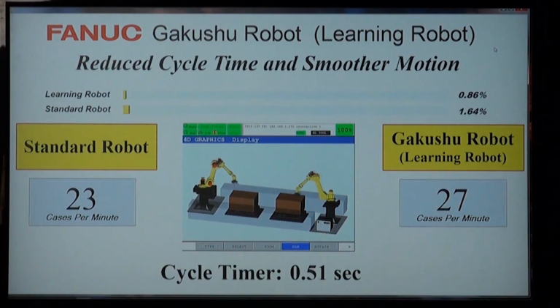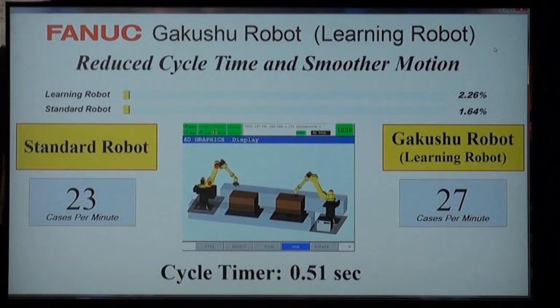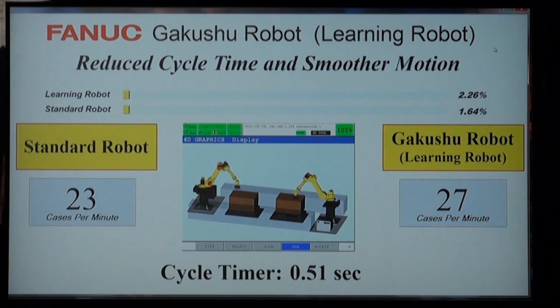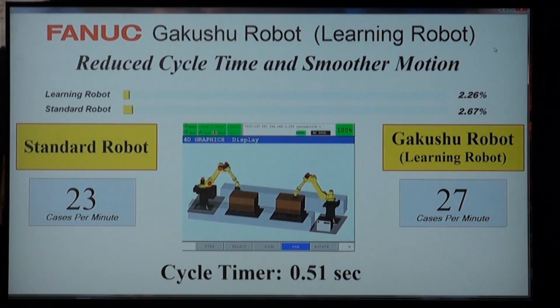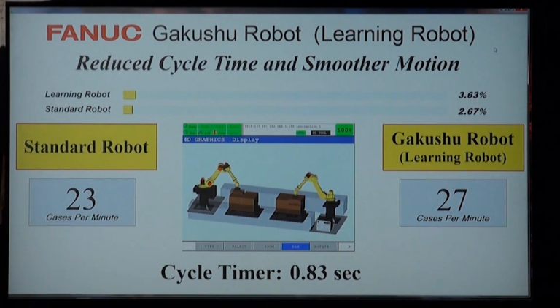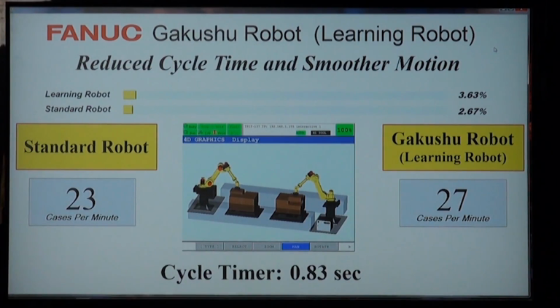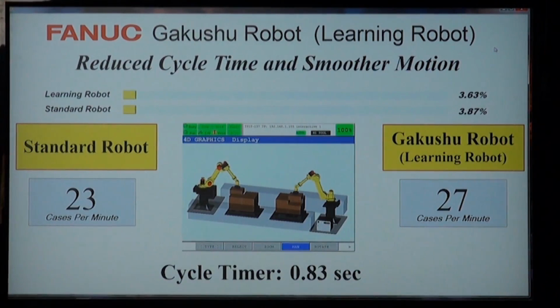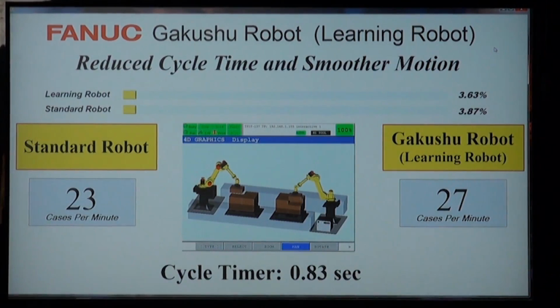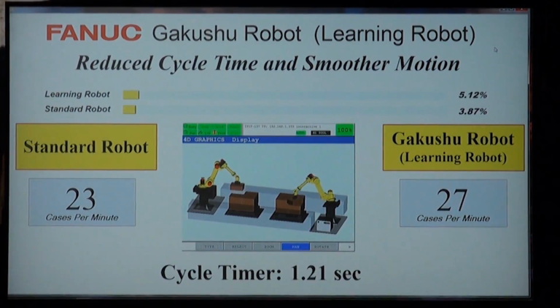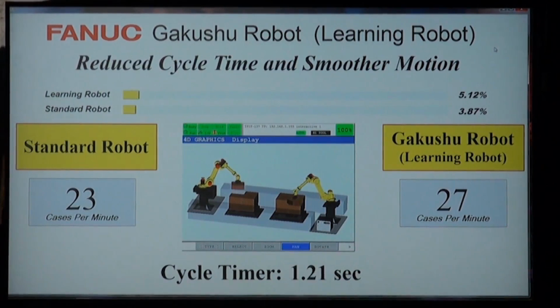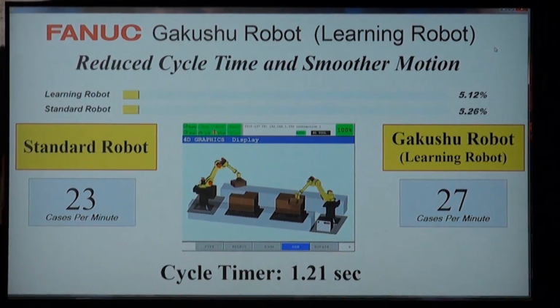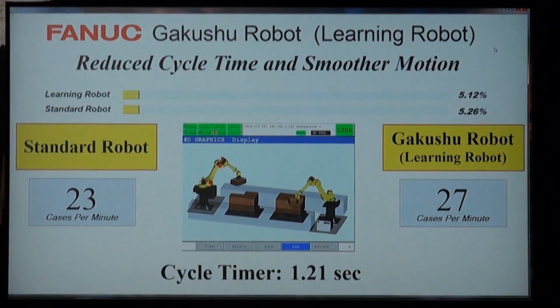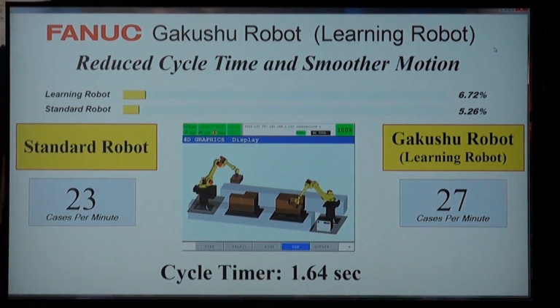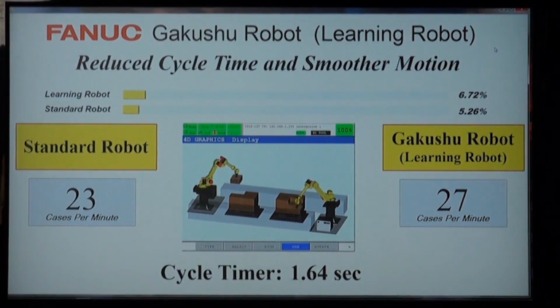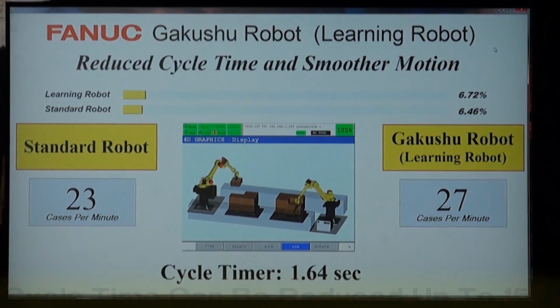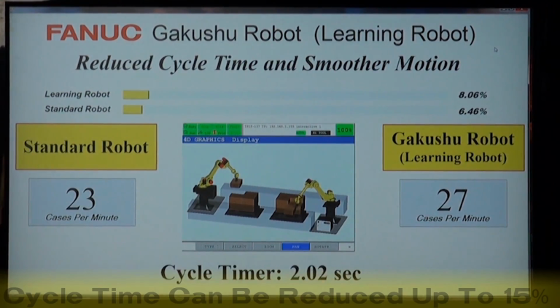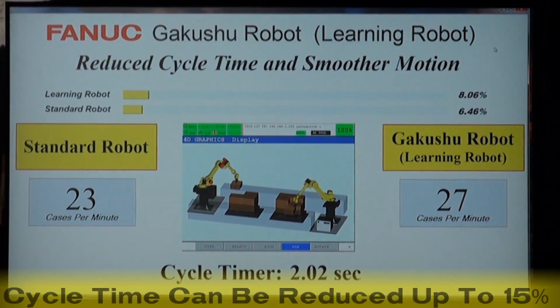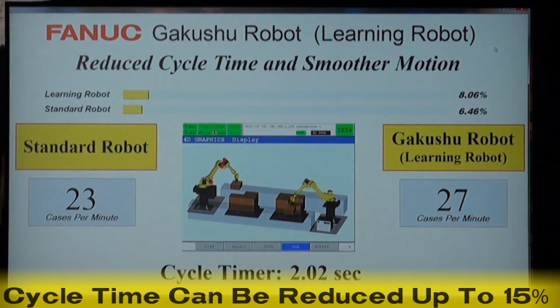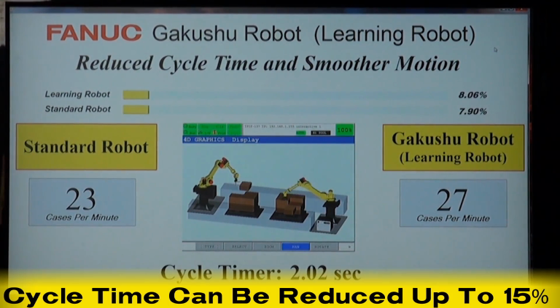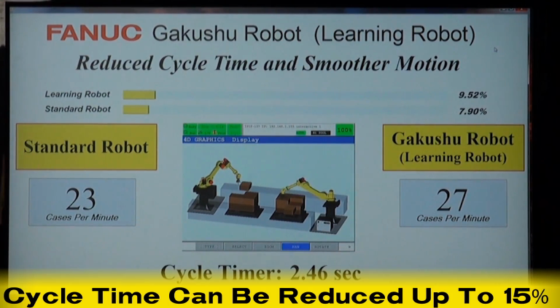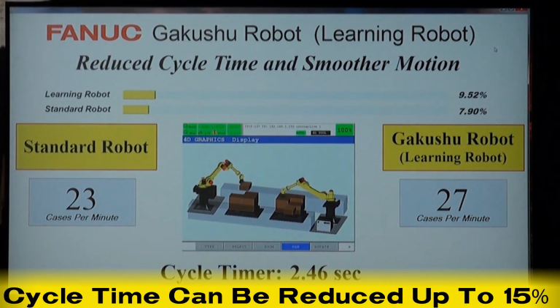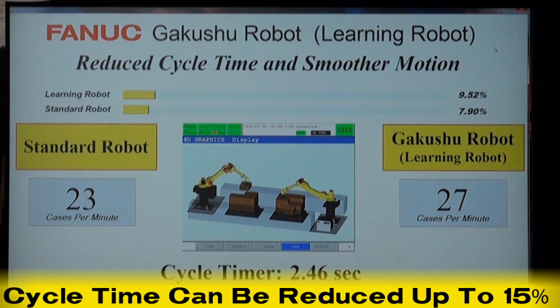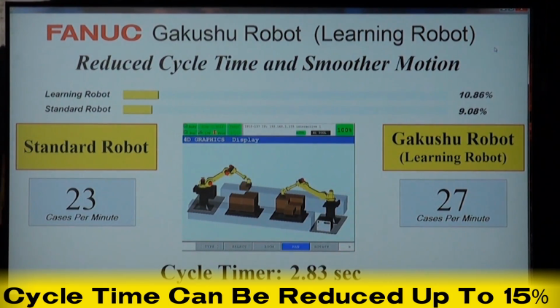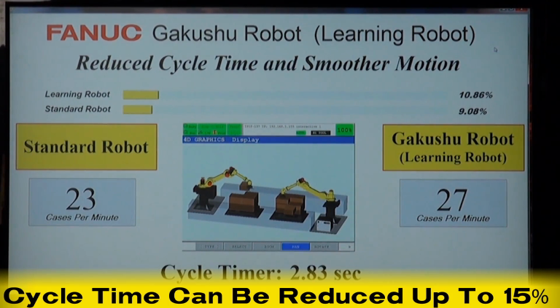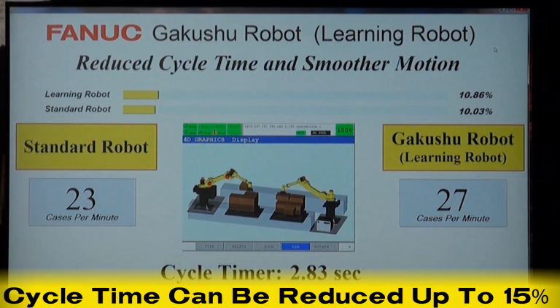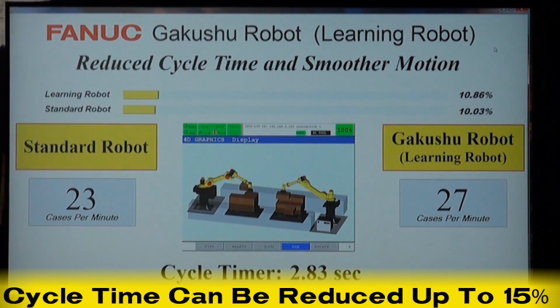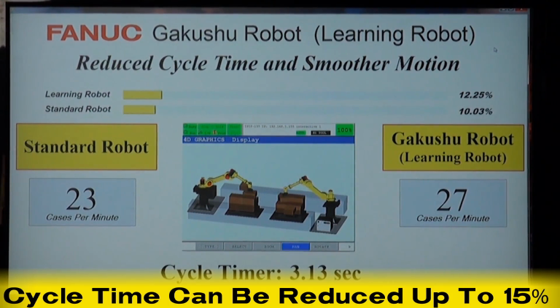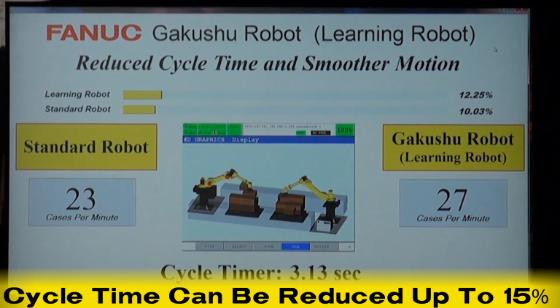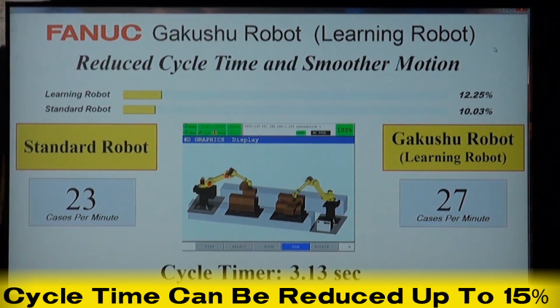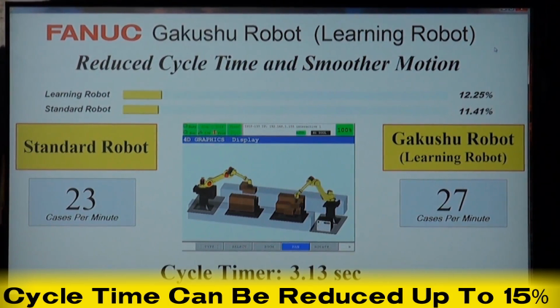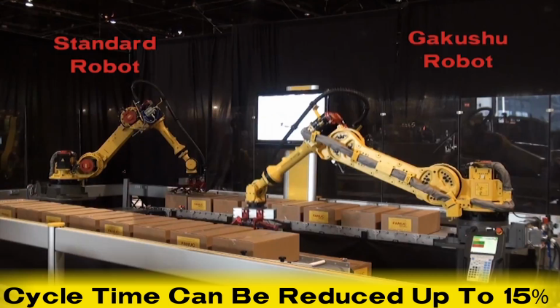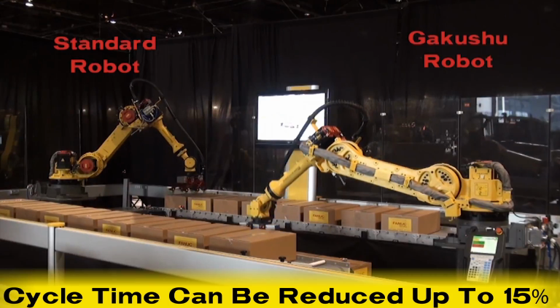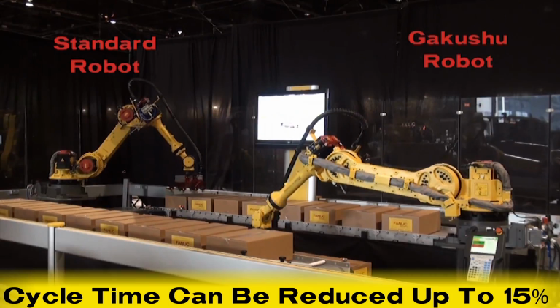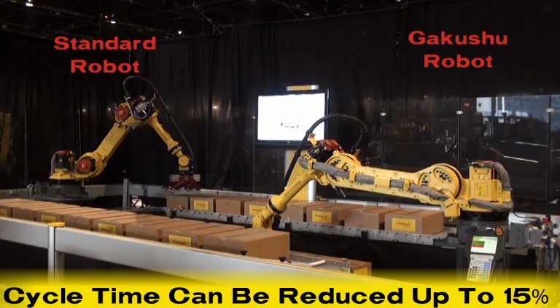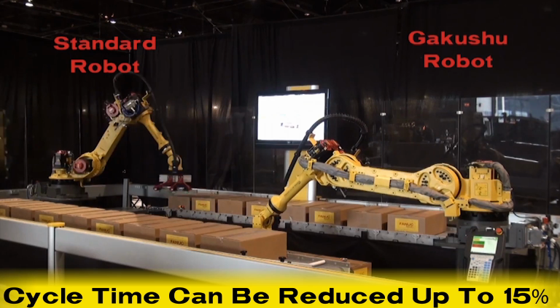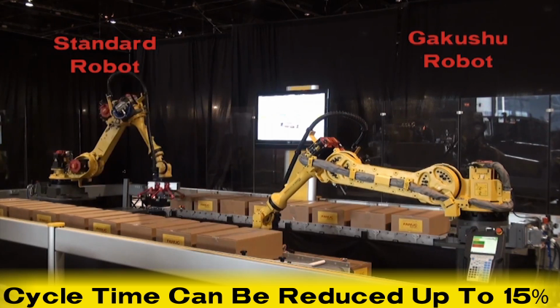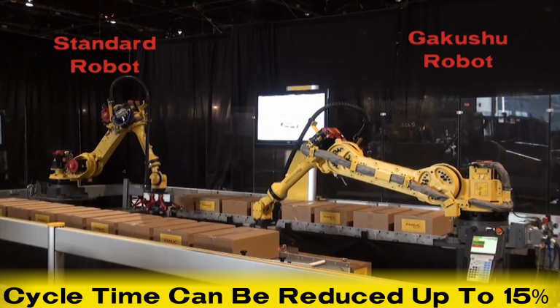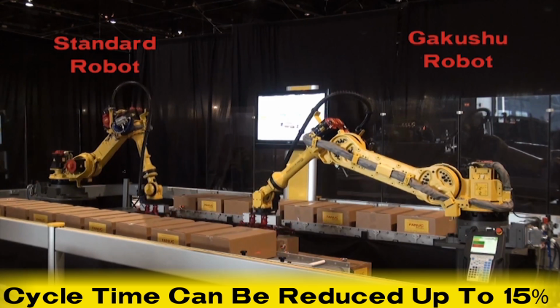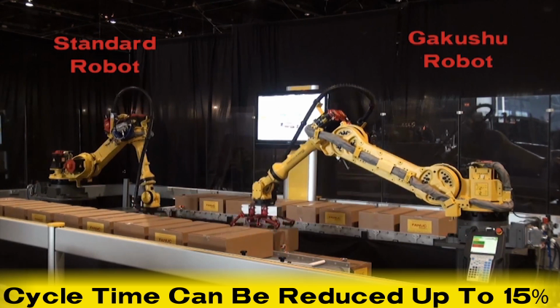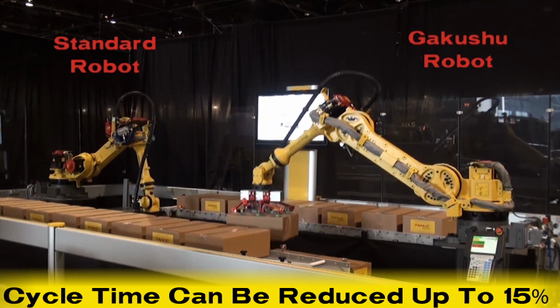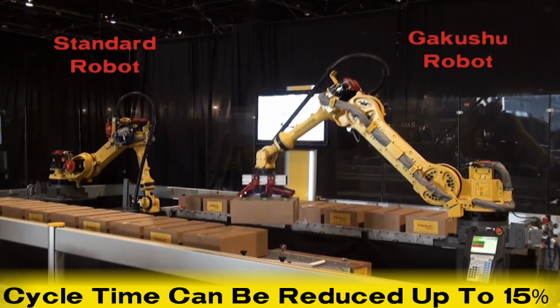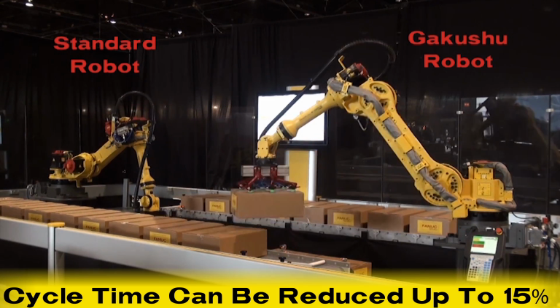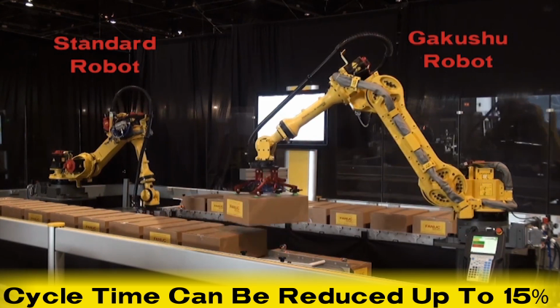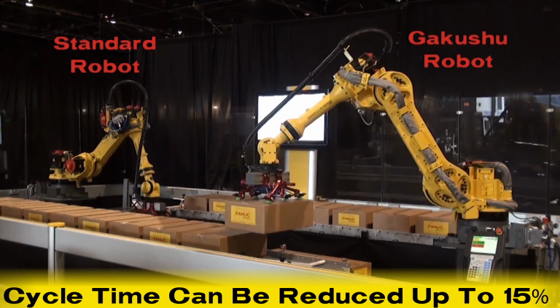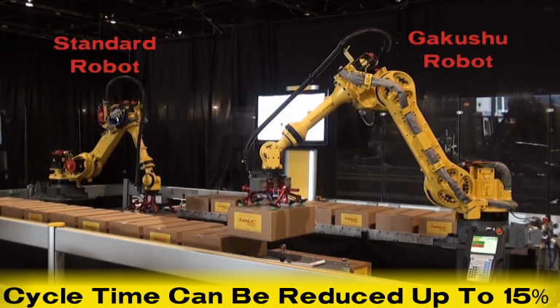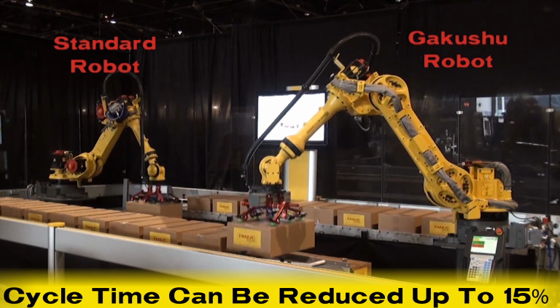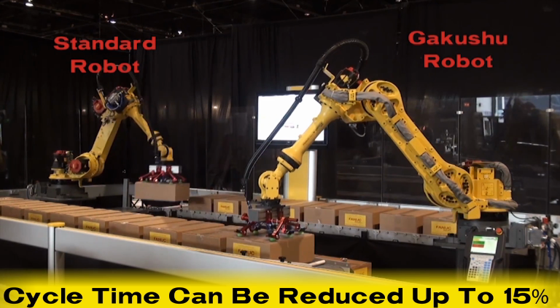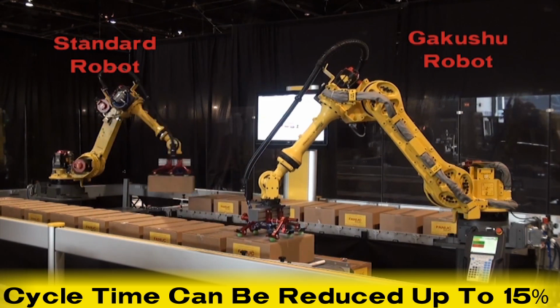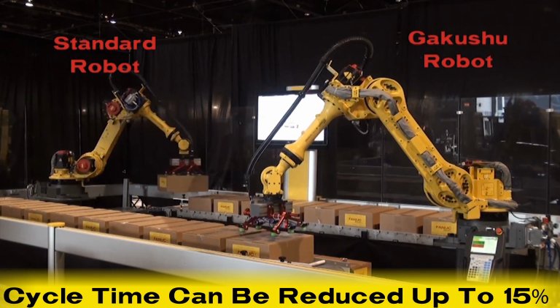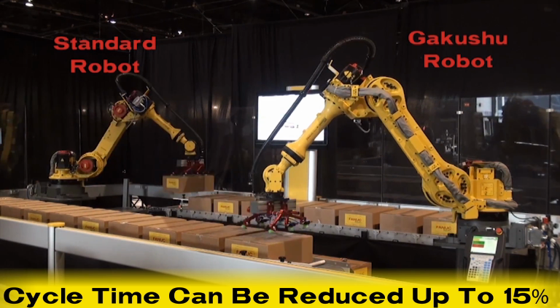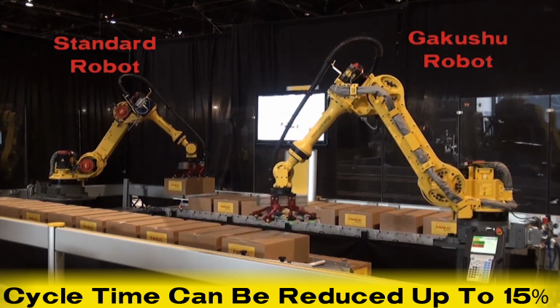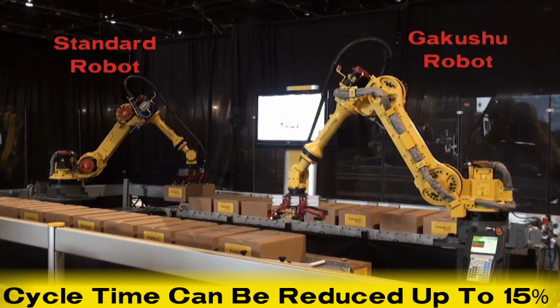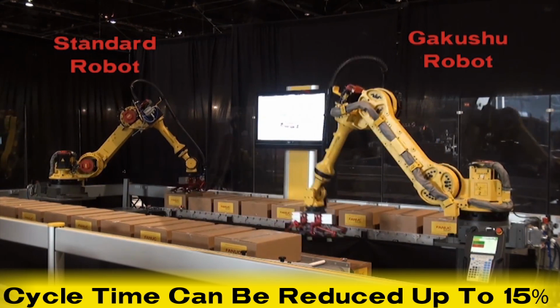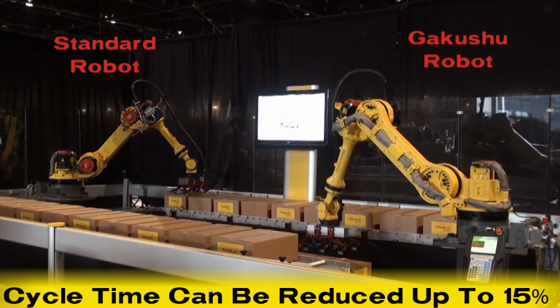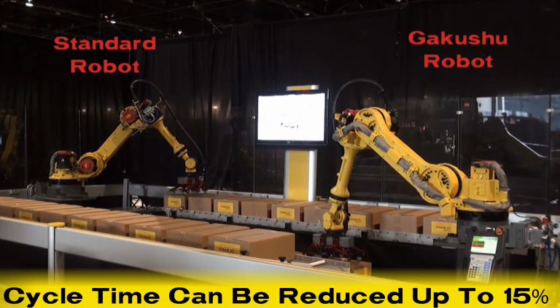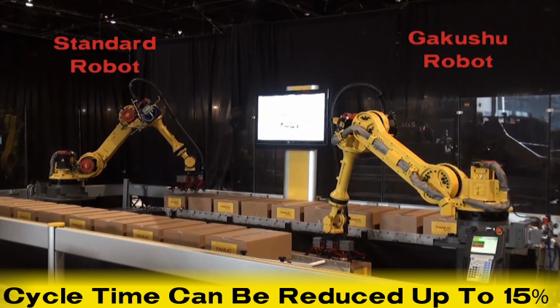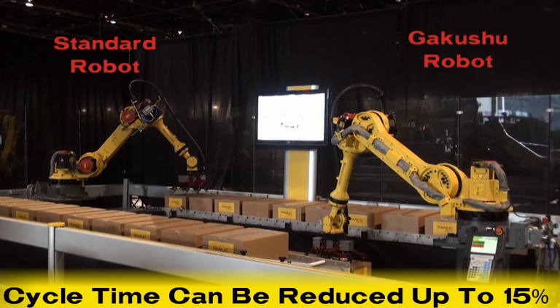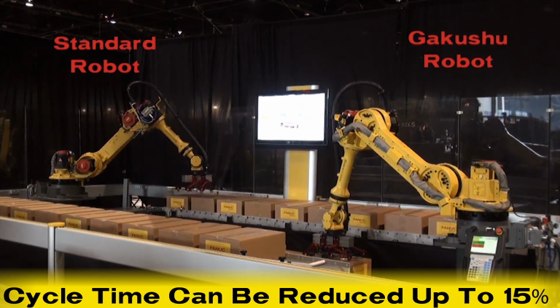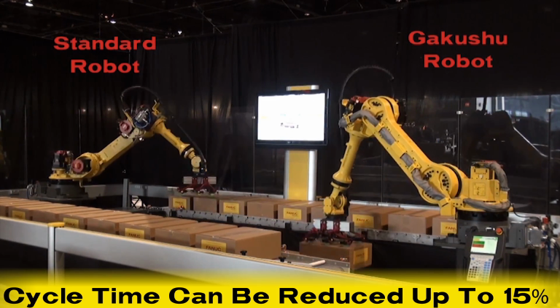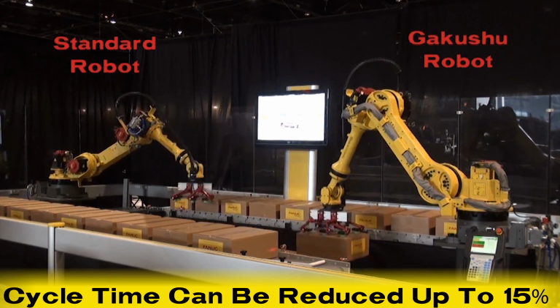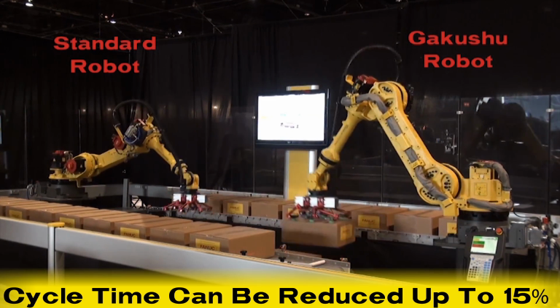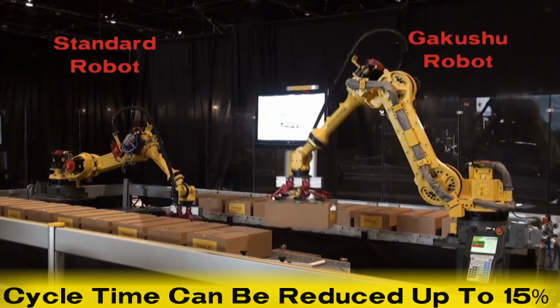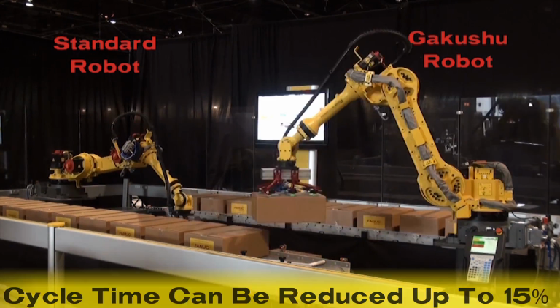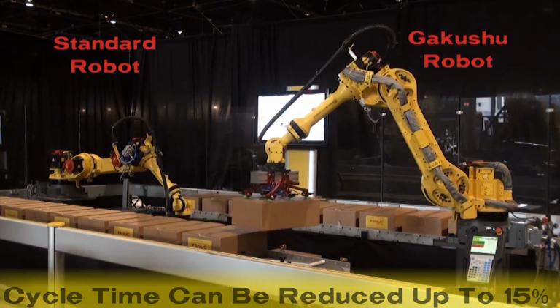Motion cycle time can be reduced up to 15% with the added benefit of overall smoother motion.